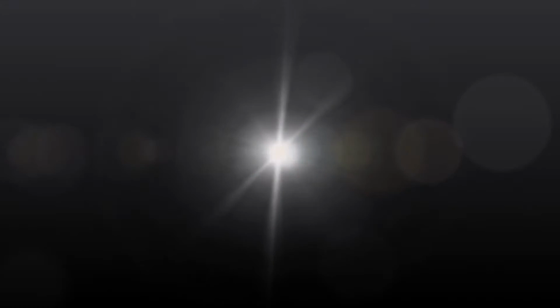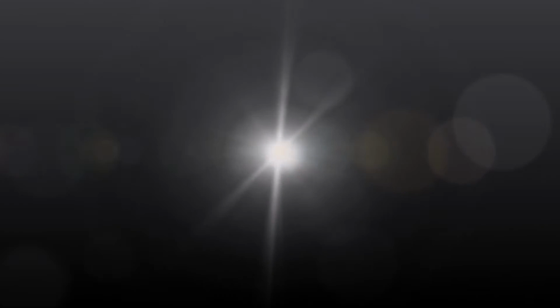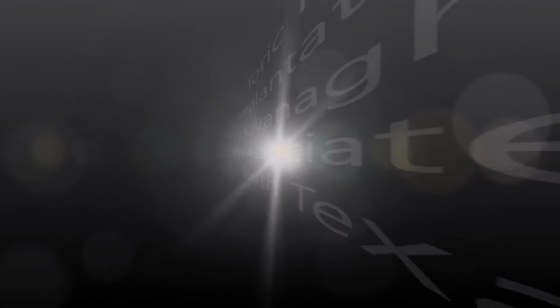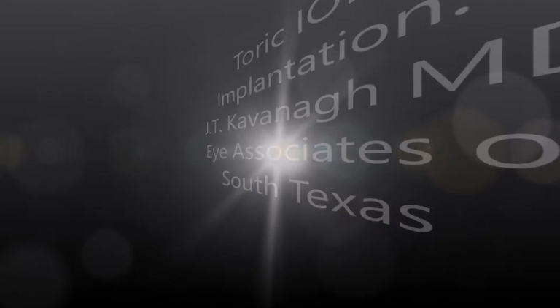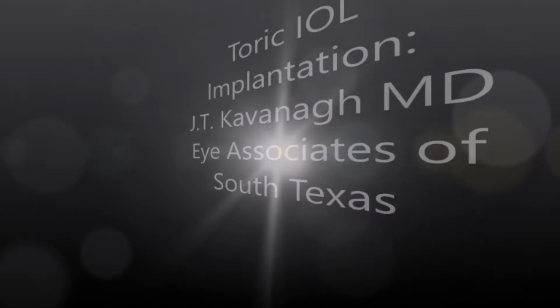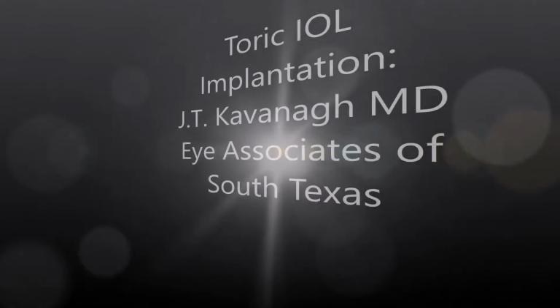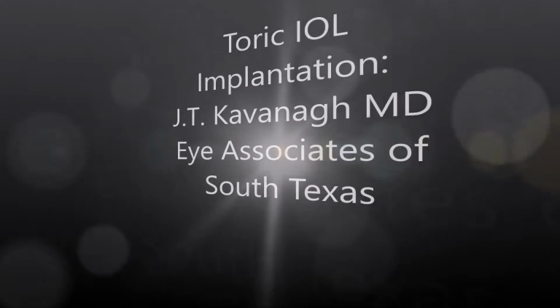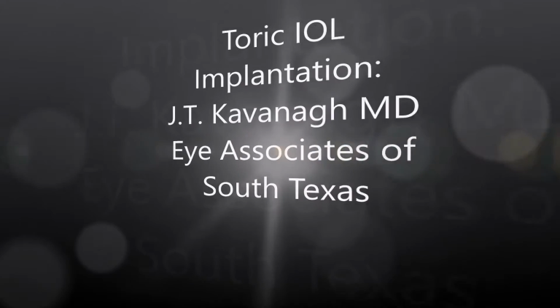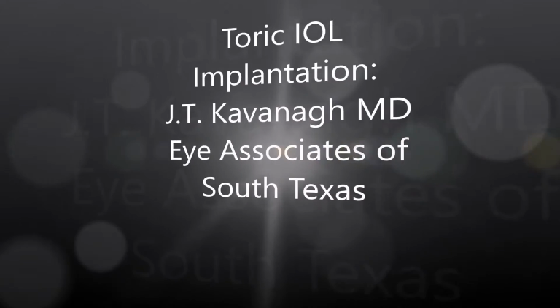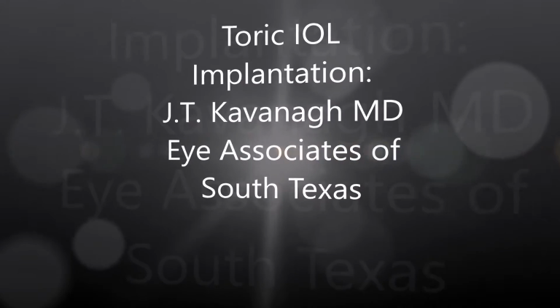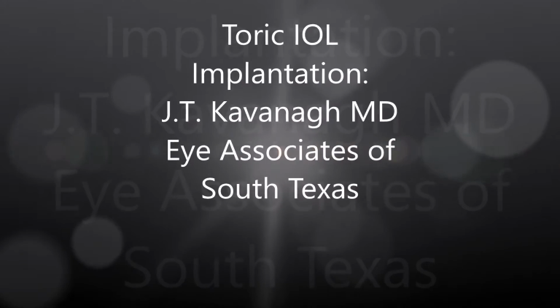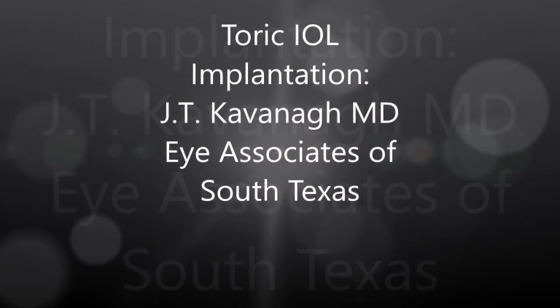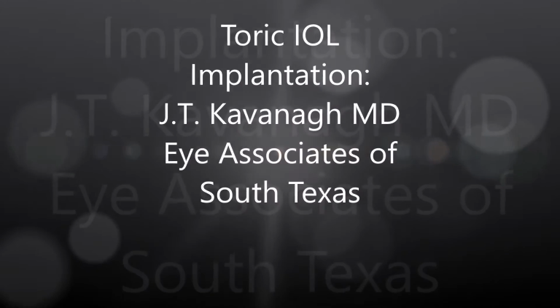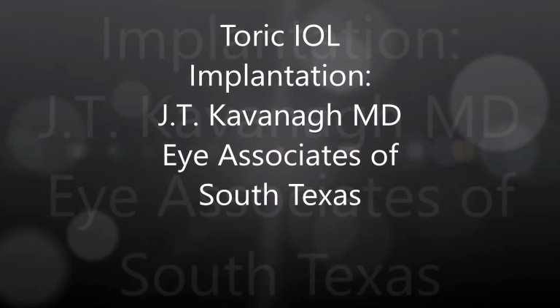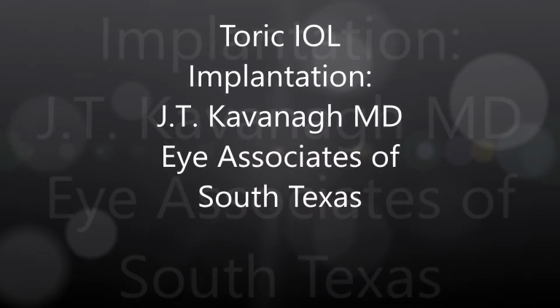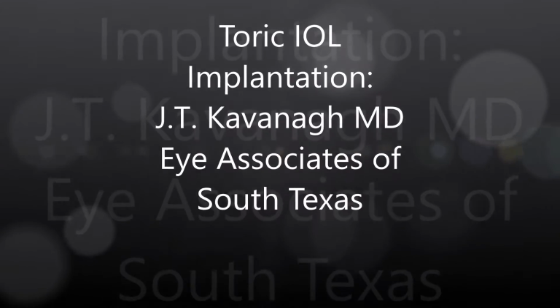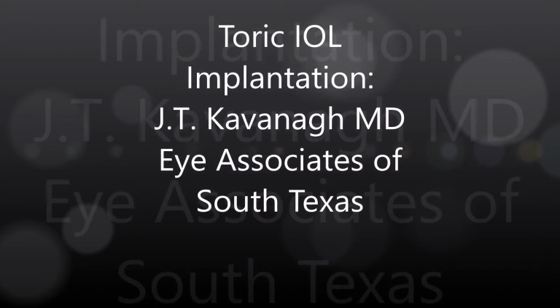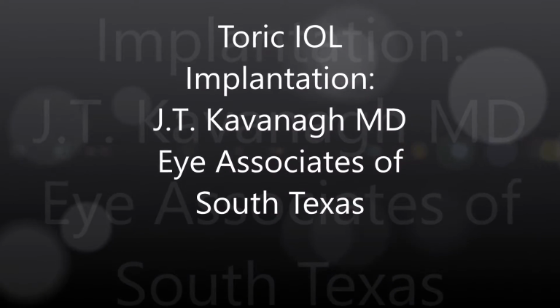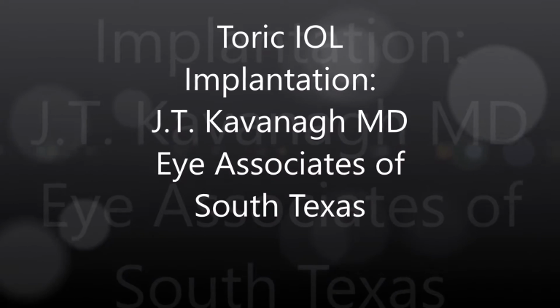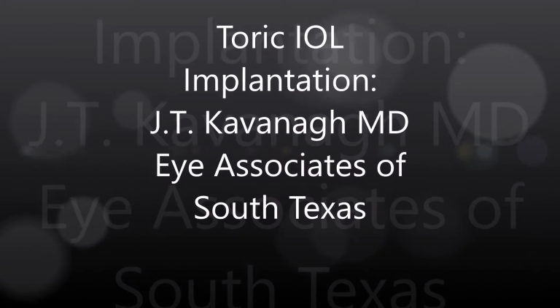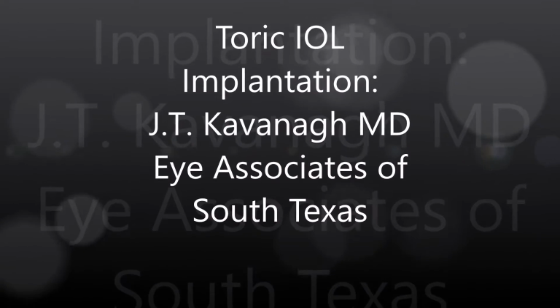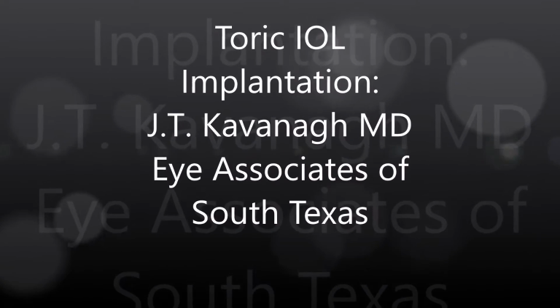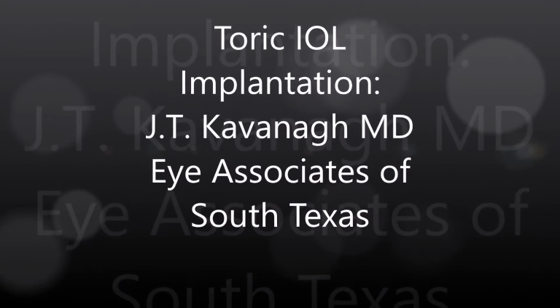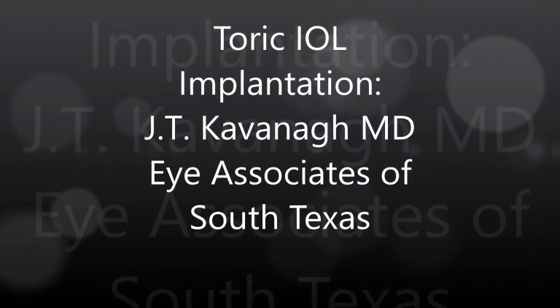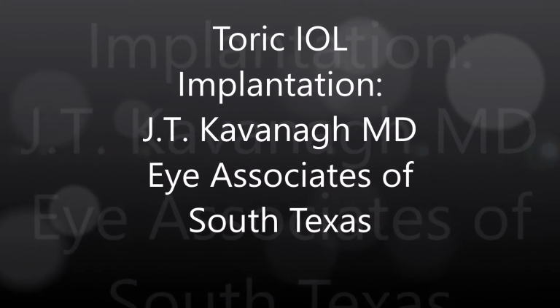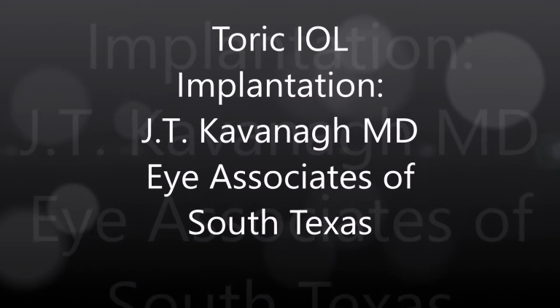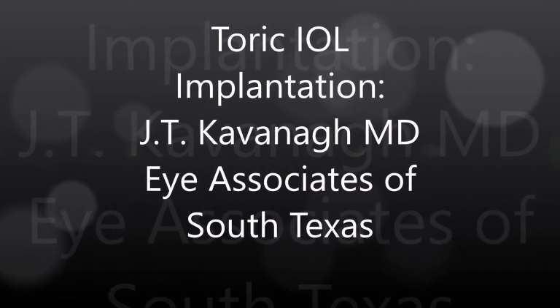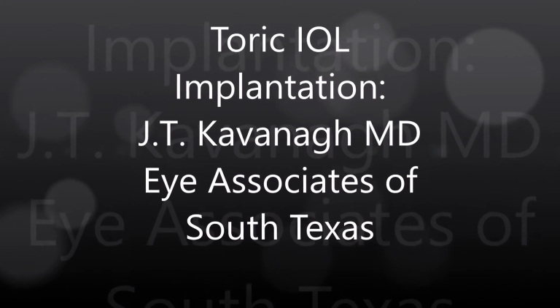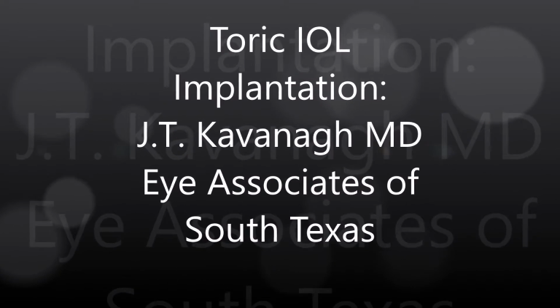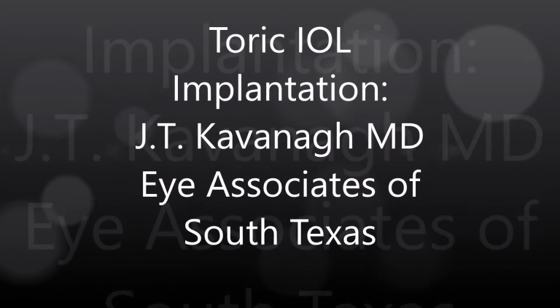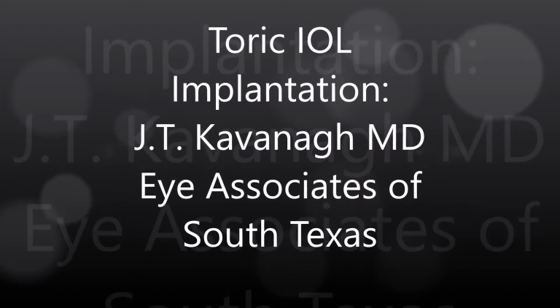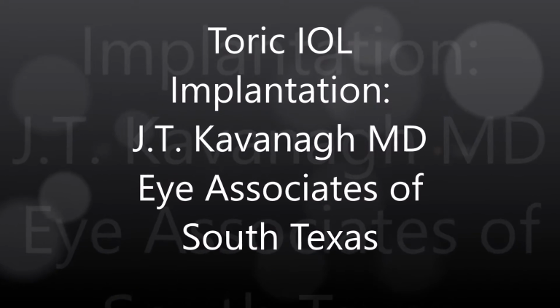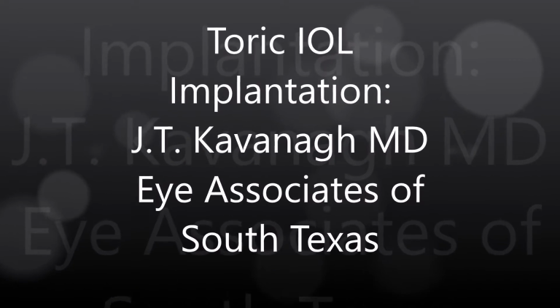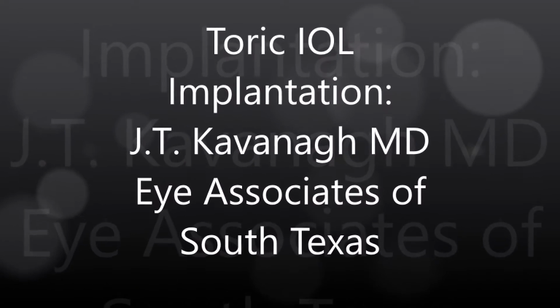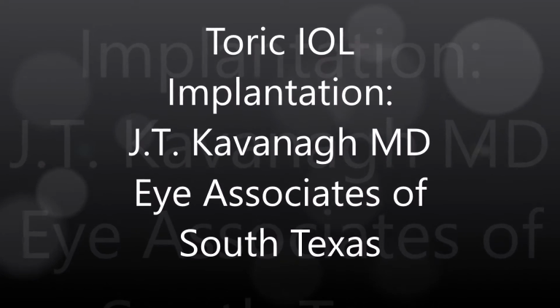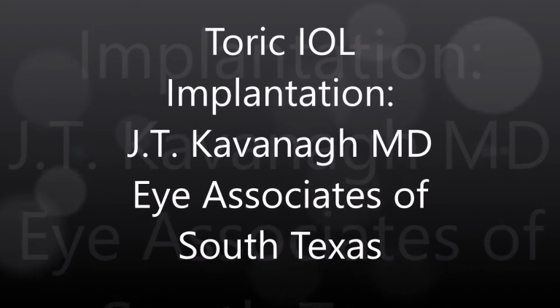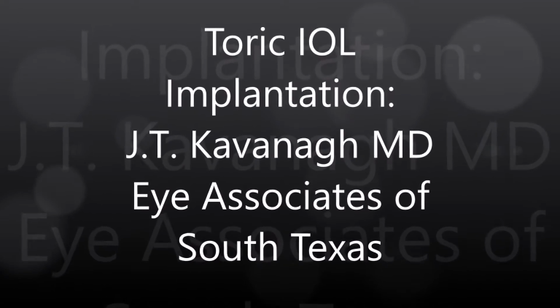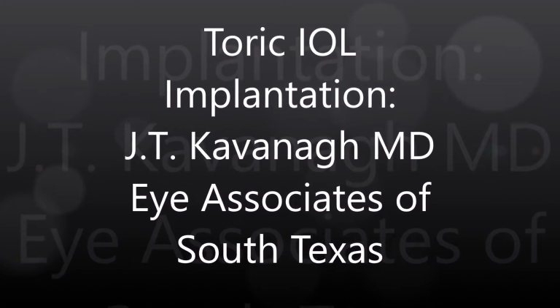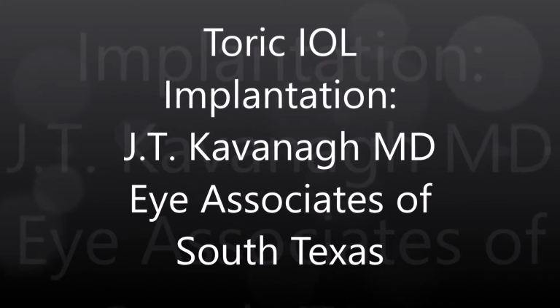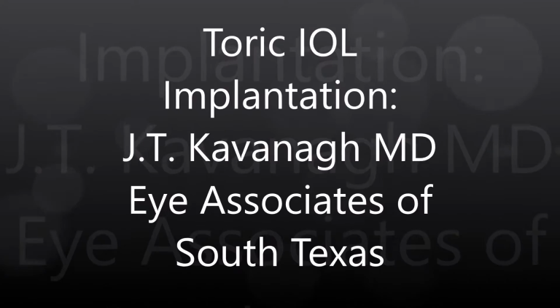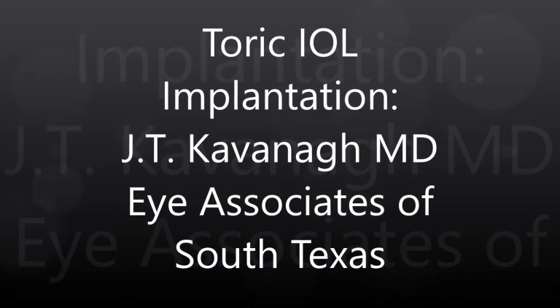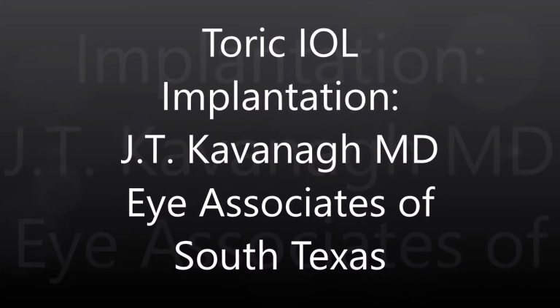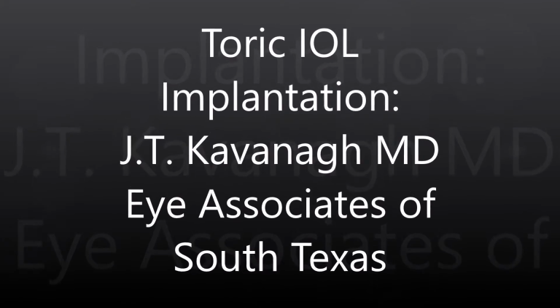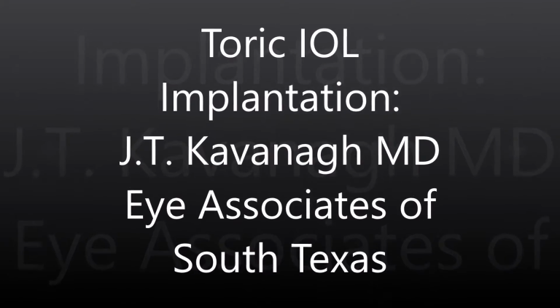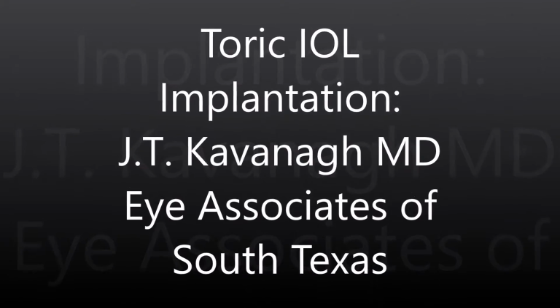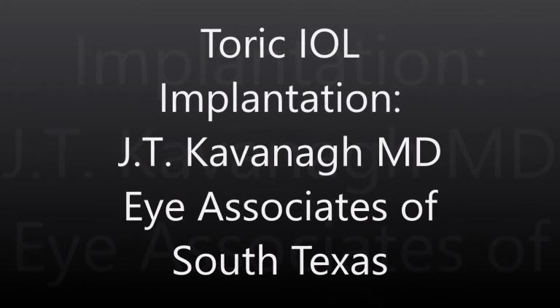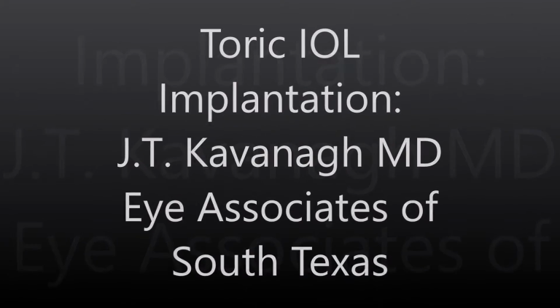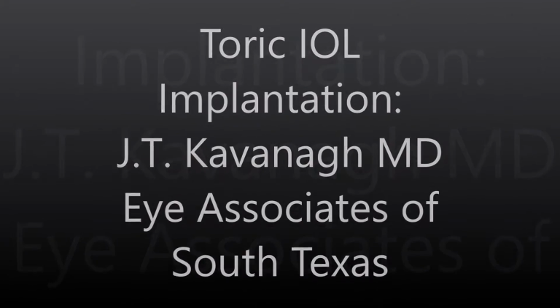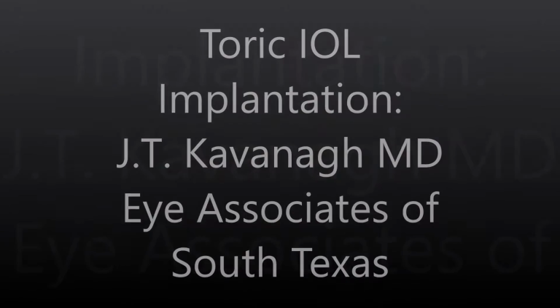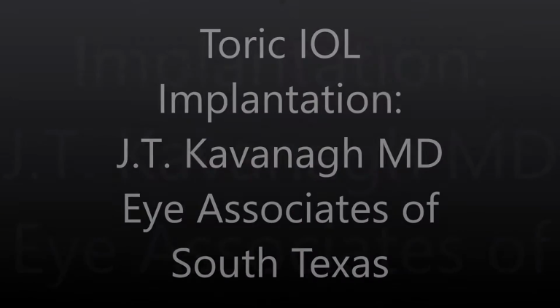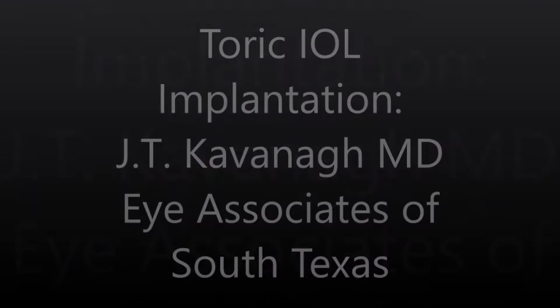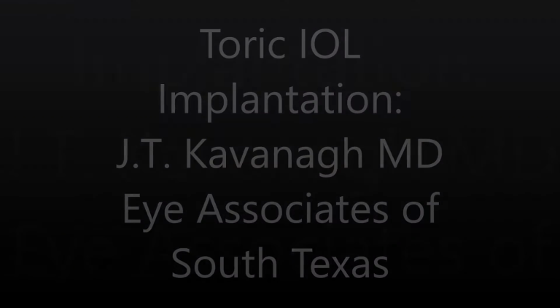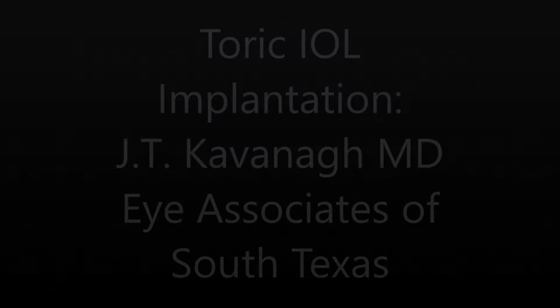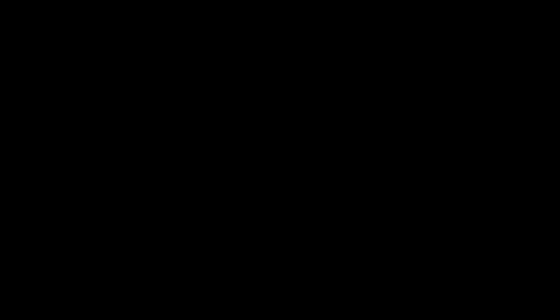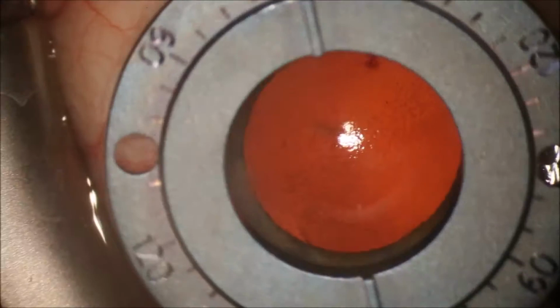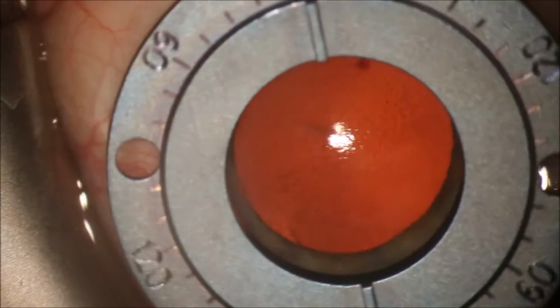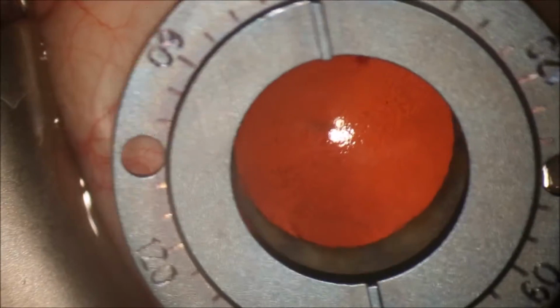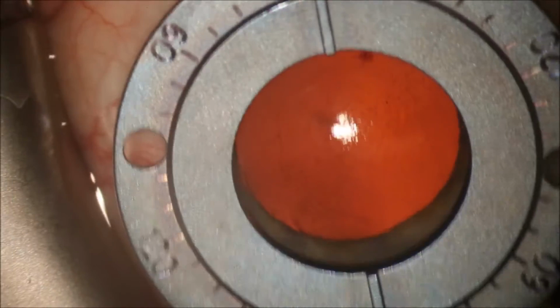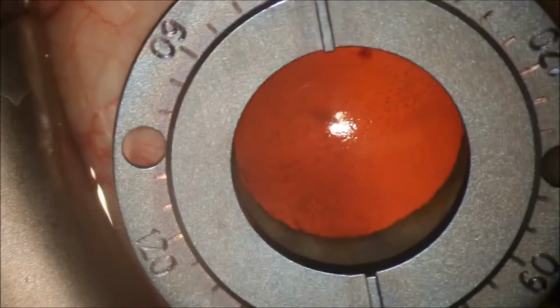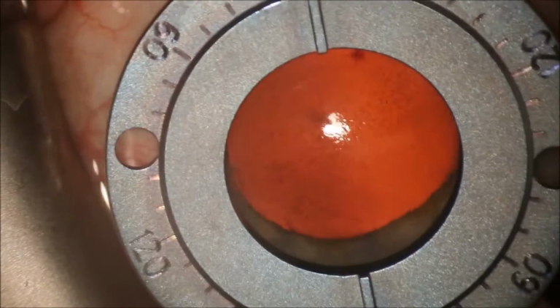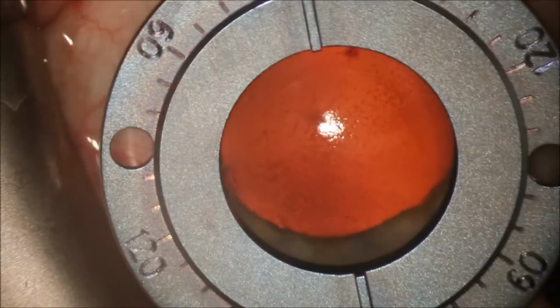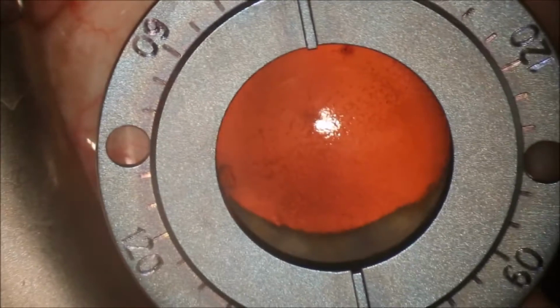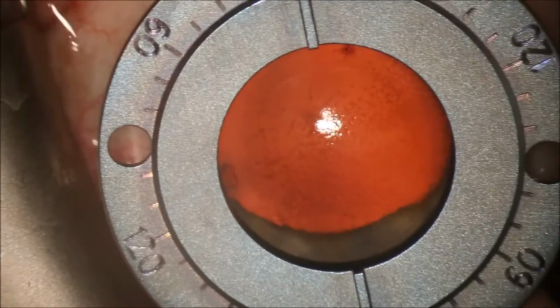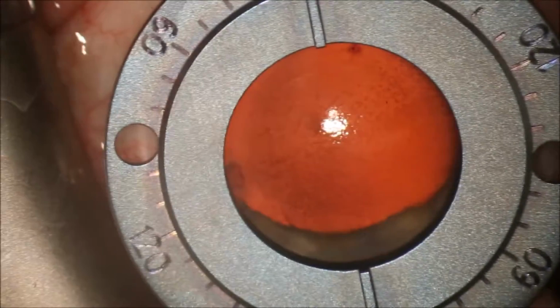This is Dr. Kavanagh of Eye Associates of South Texas. I'm going to show you a toric intraocular lens implantation that we did last week.